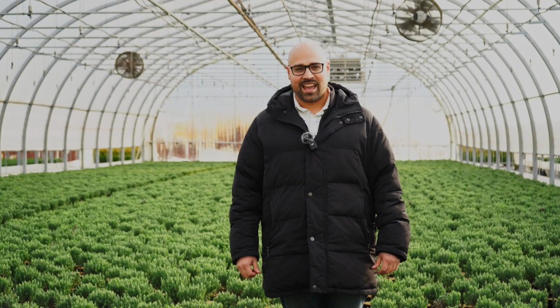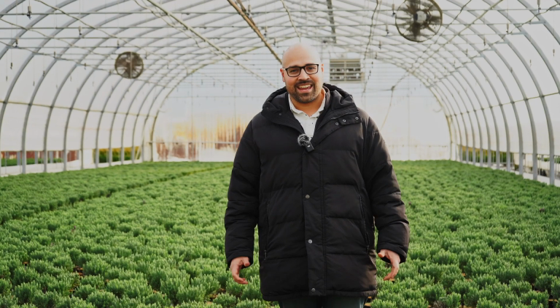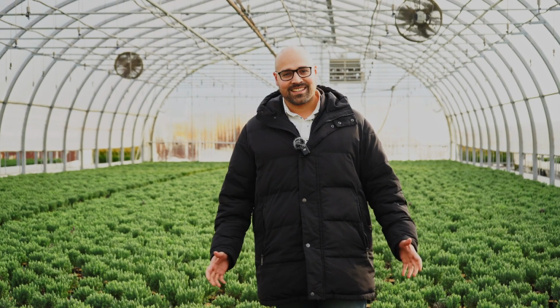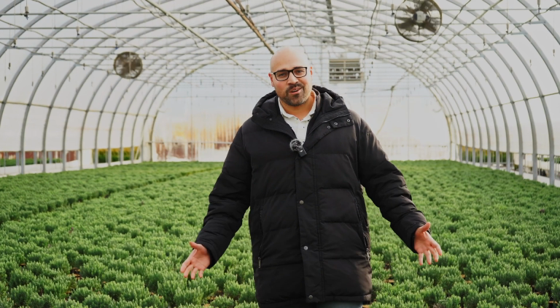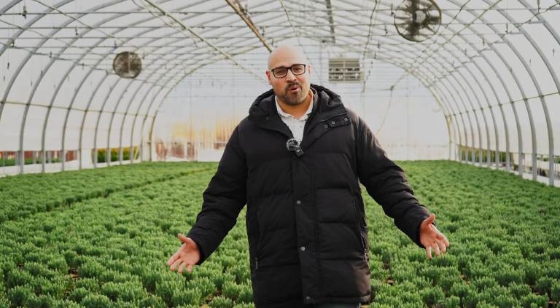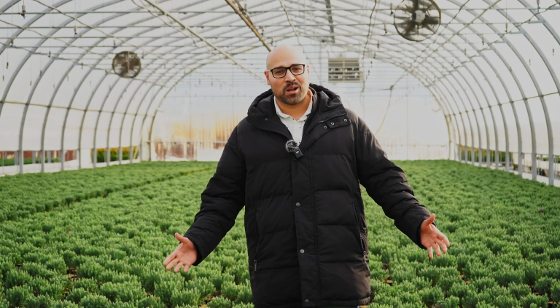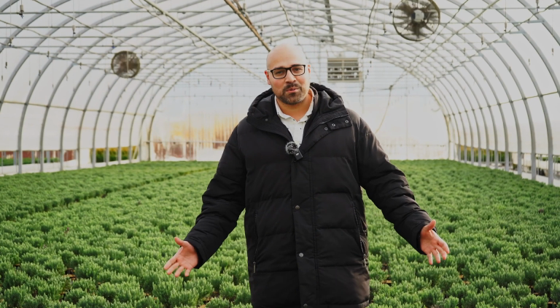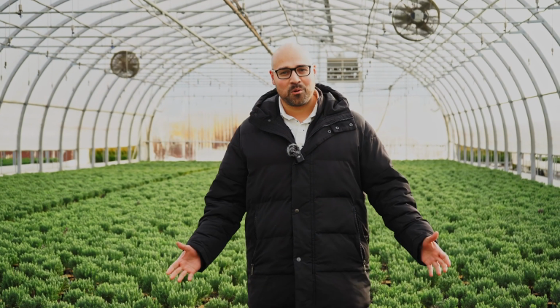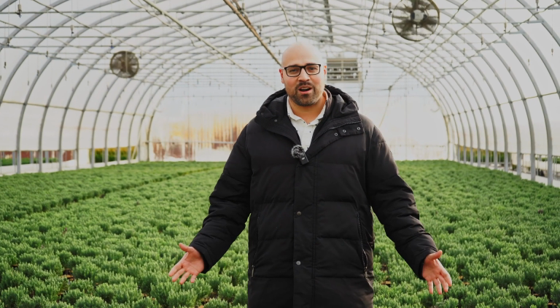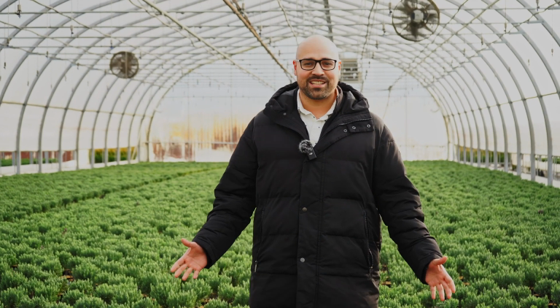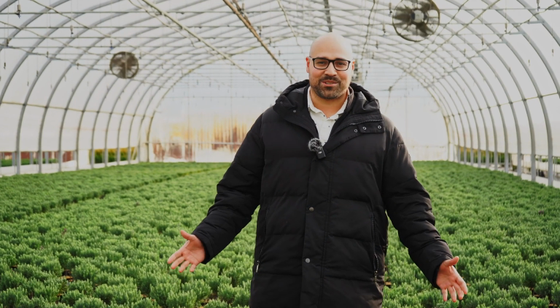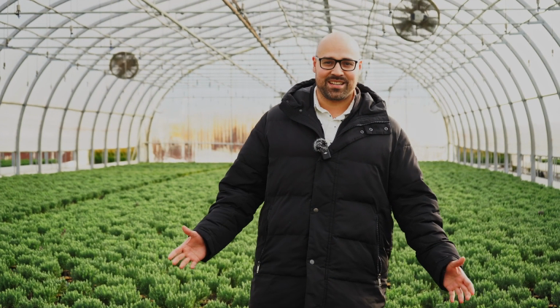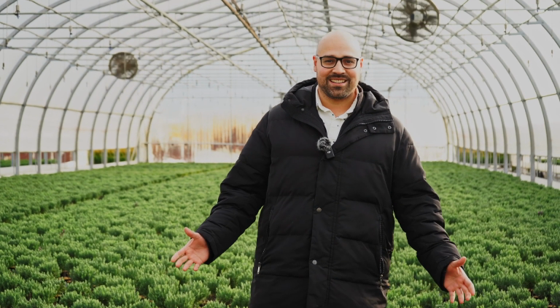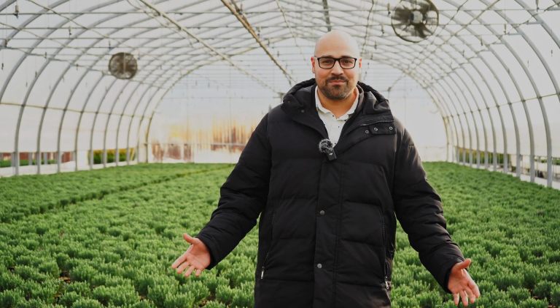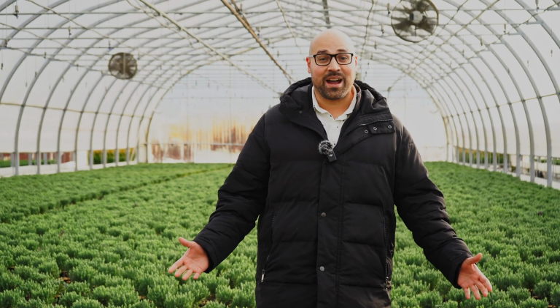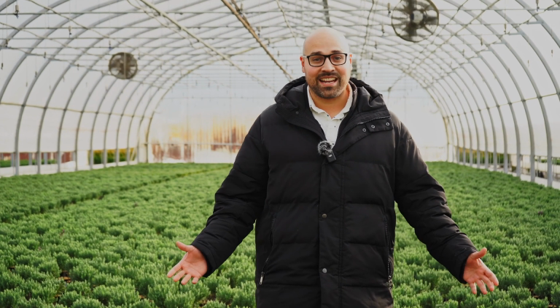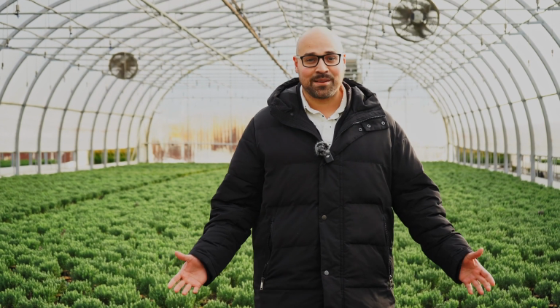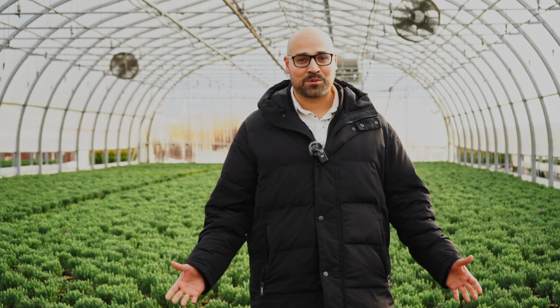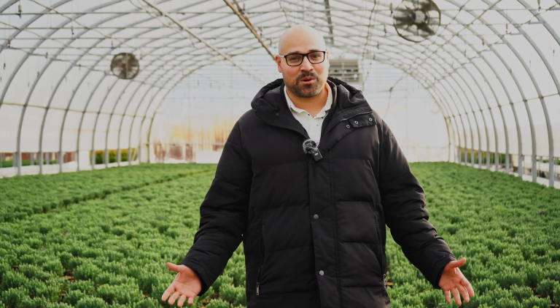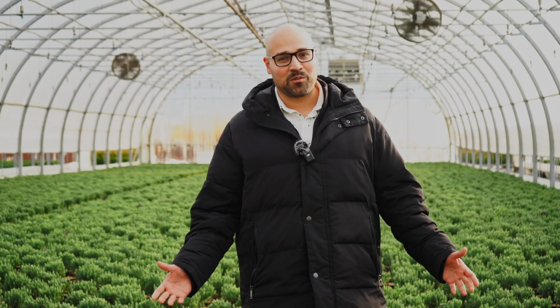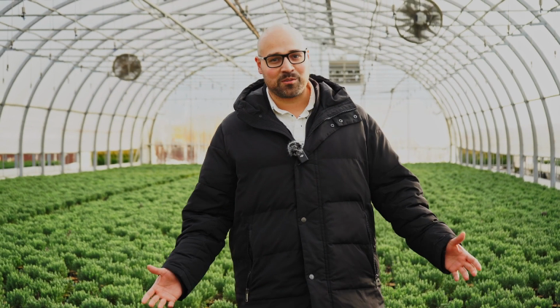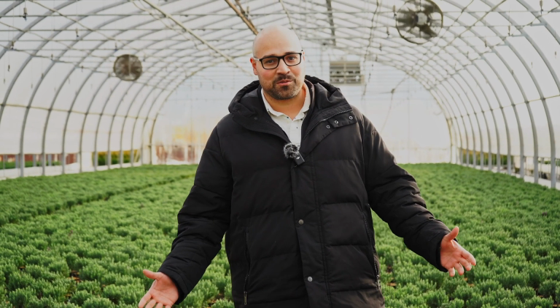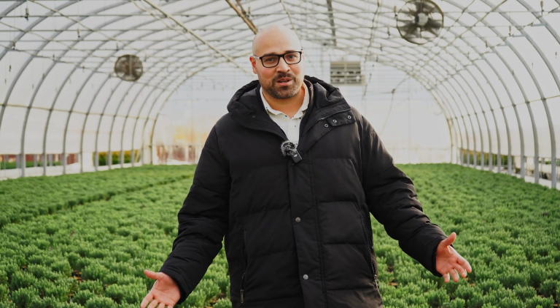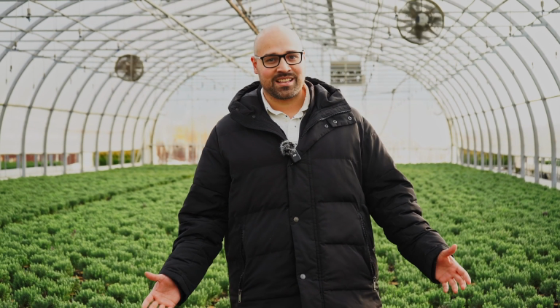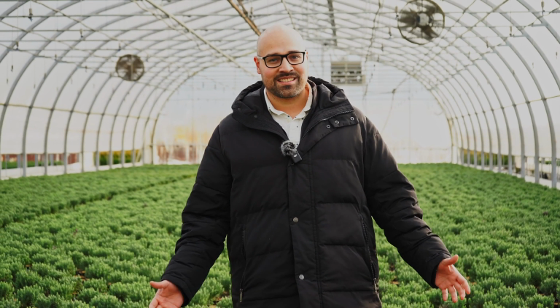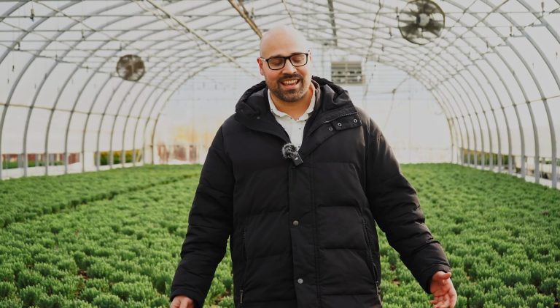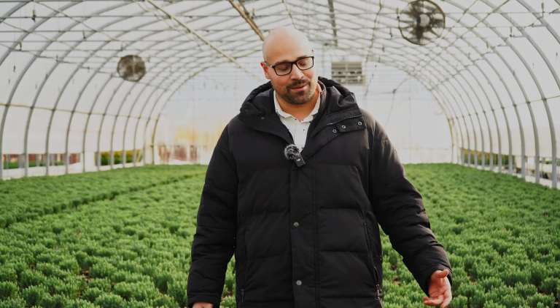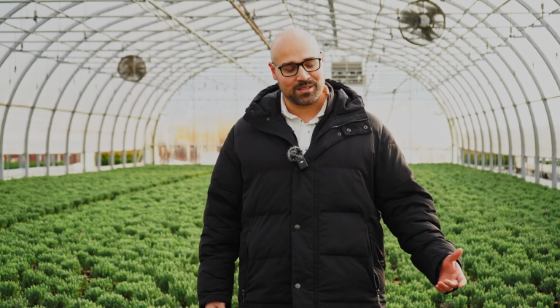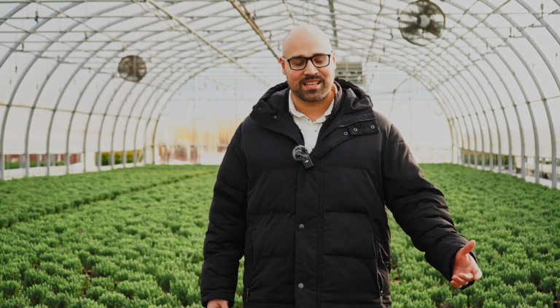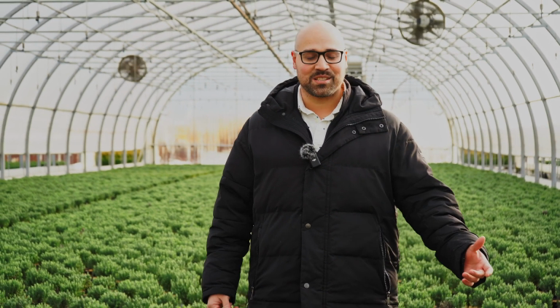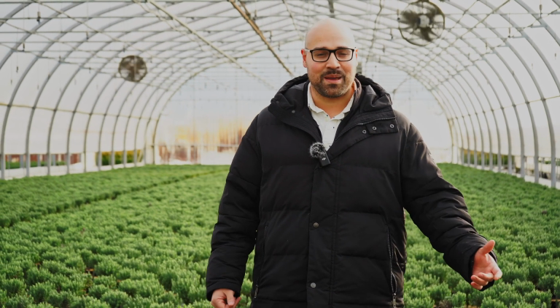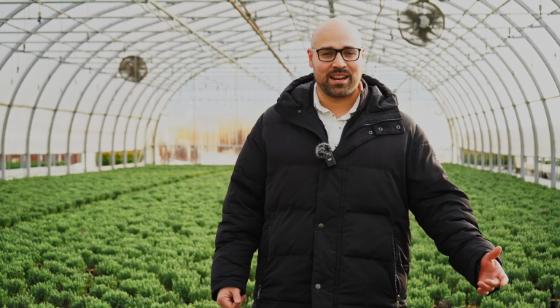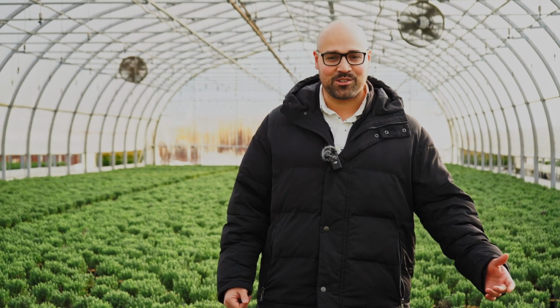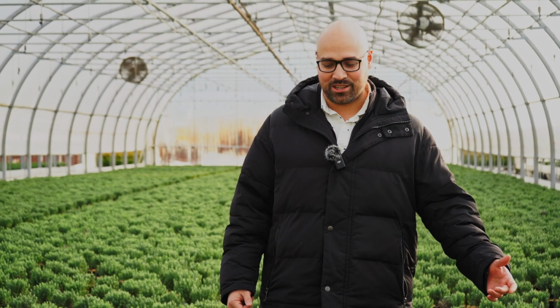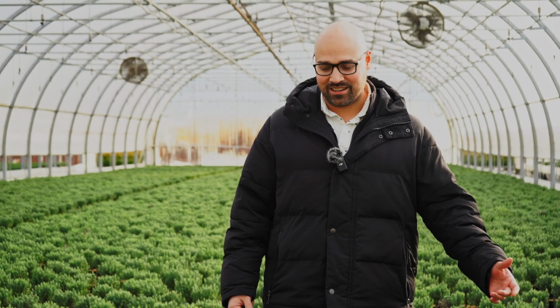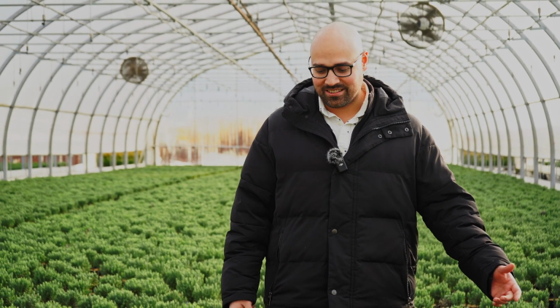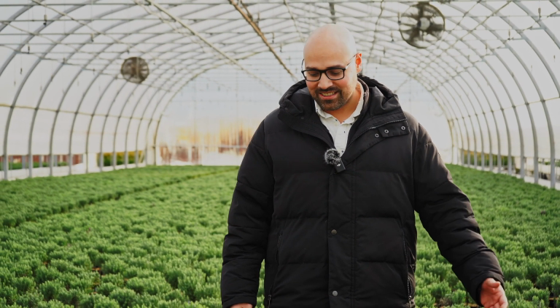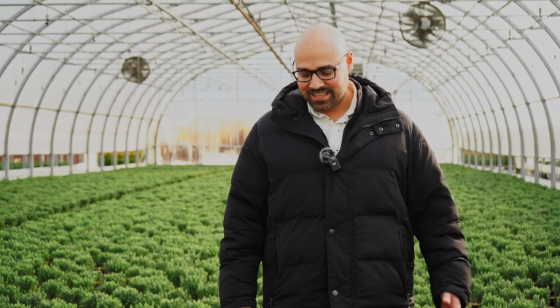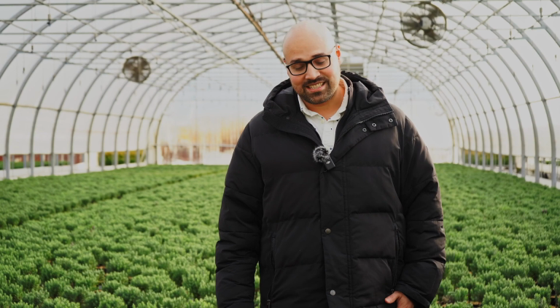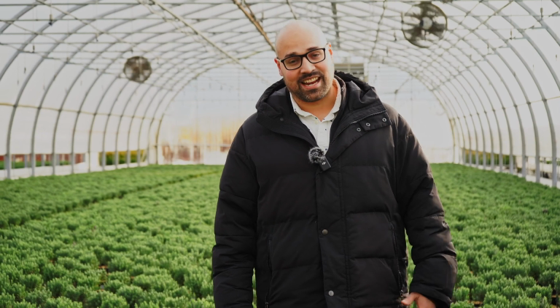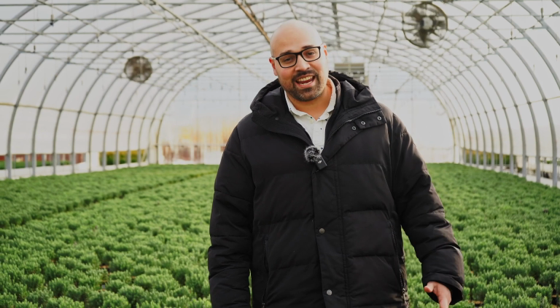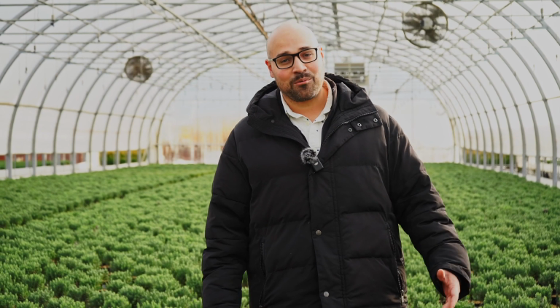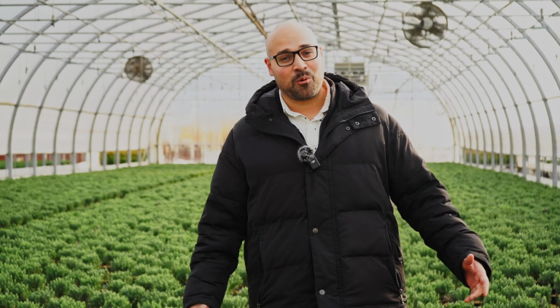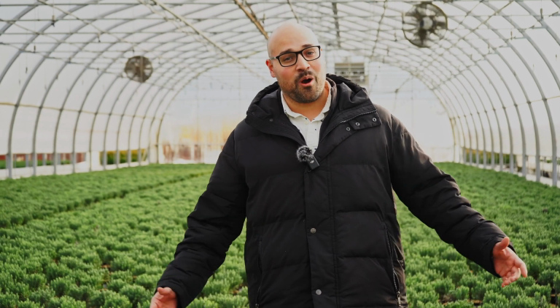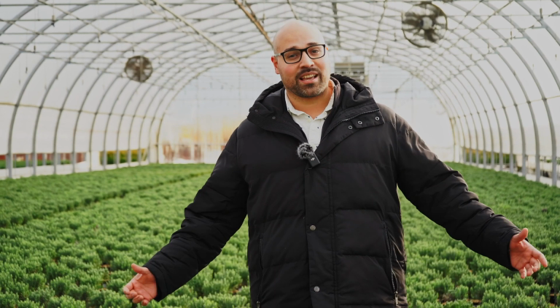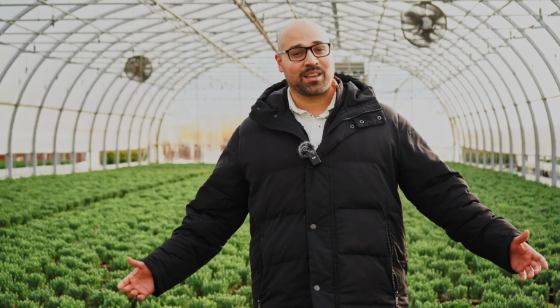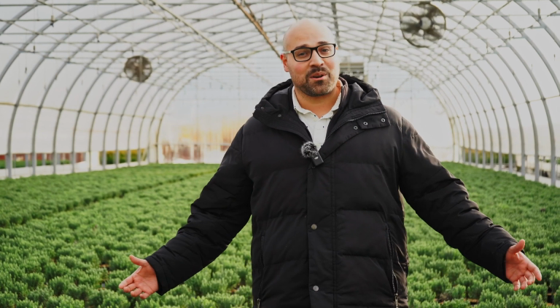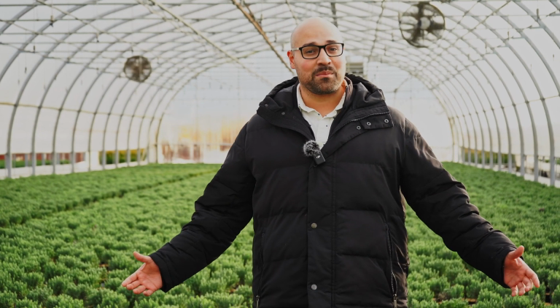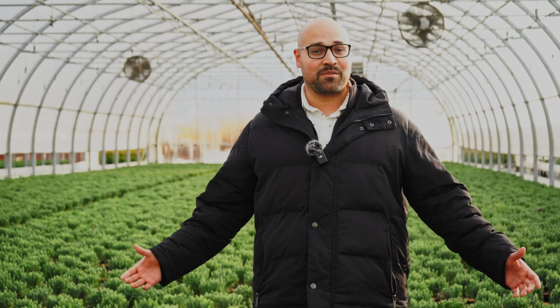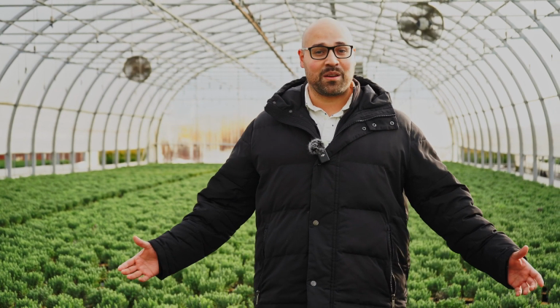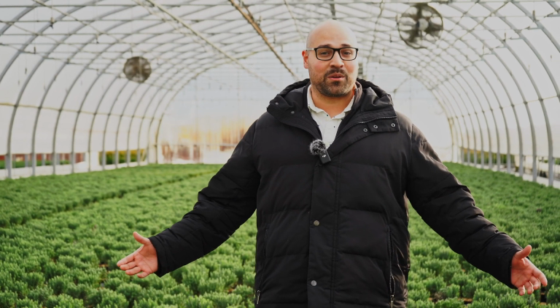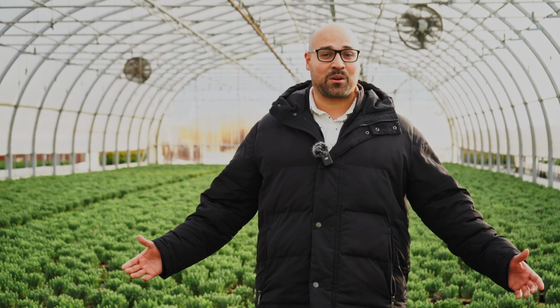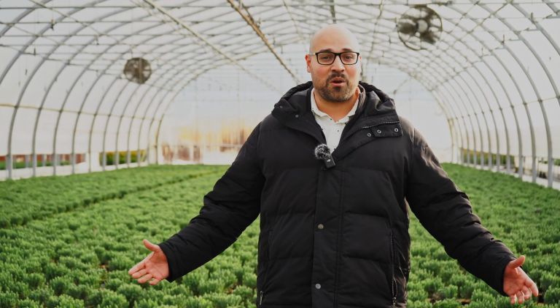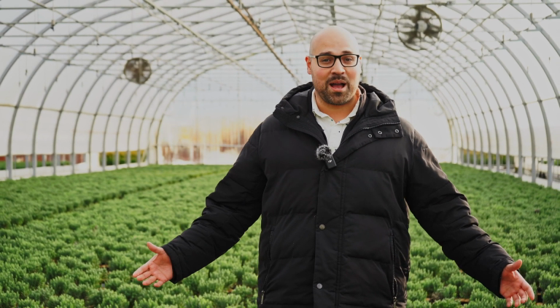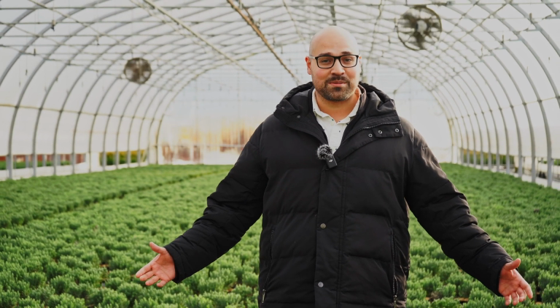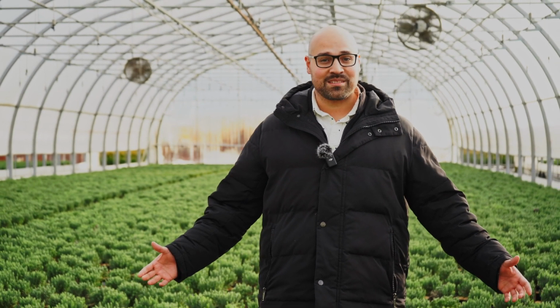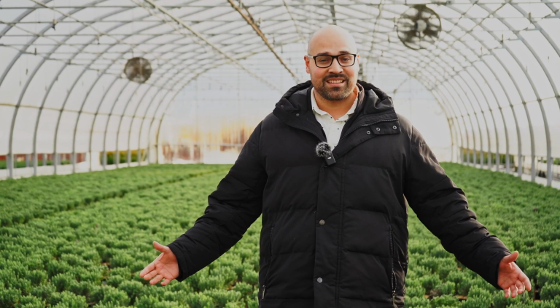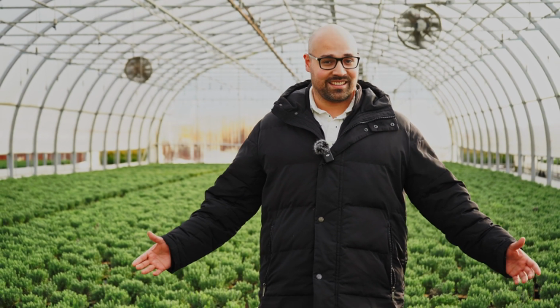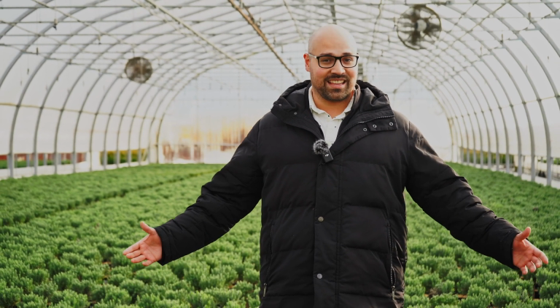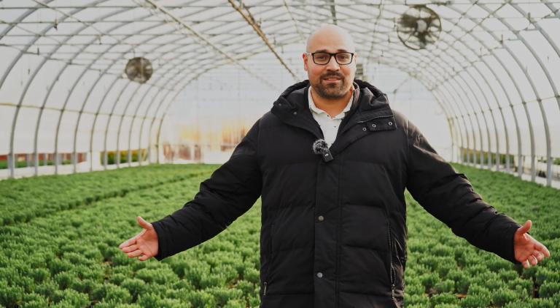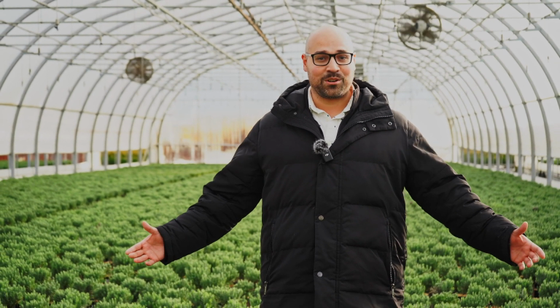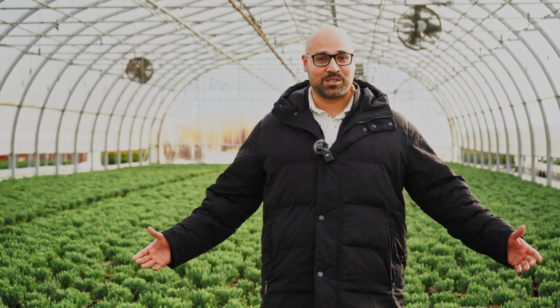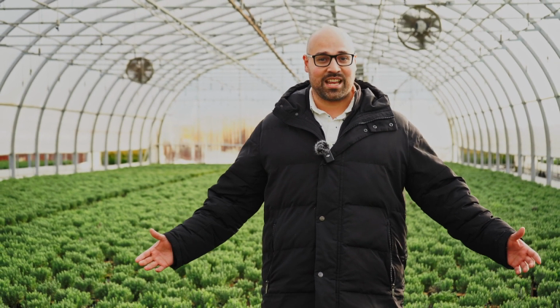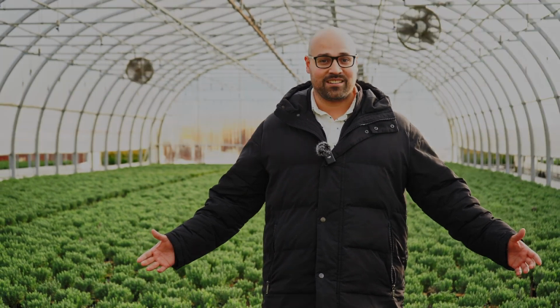Hey! Welcome to Qualitry. My name is Rodolfo Funes and I'm the sales manager here. Today we're walking one of my favorite crops, the lavender standard.